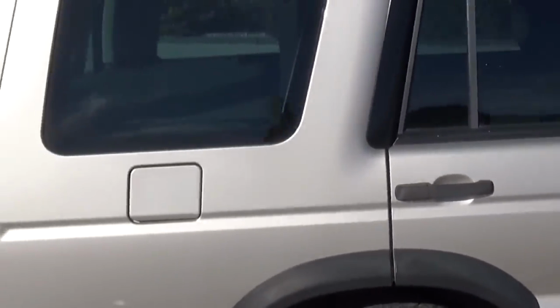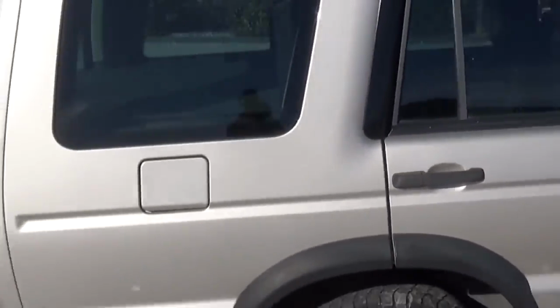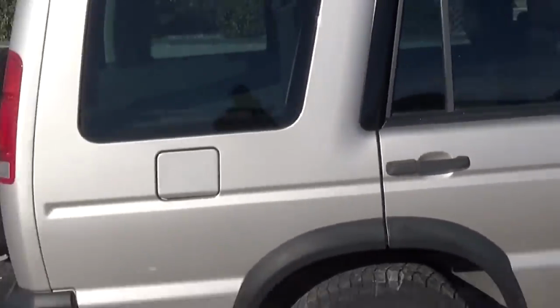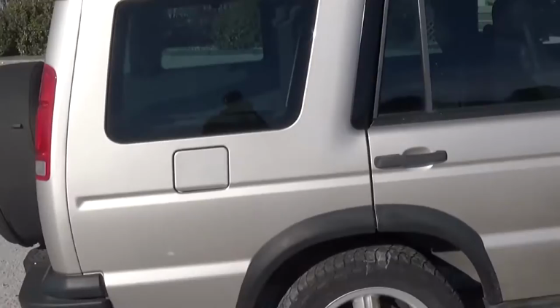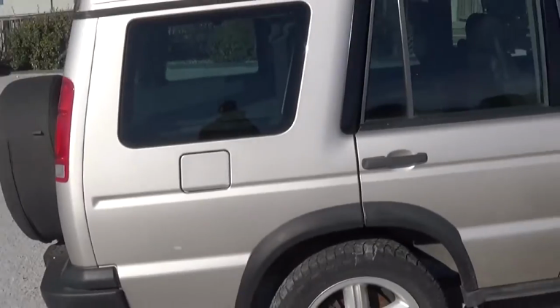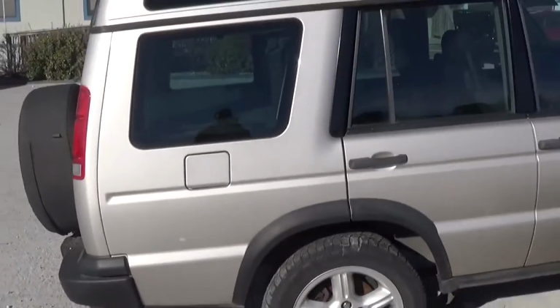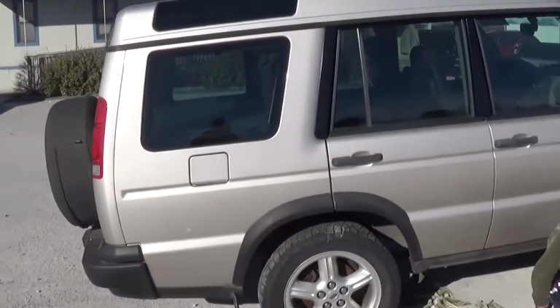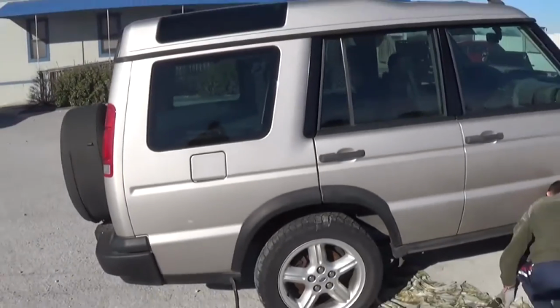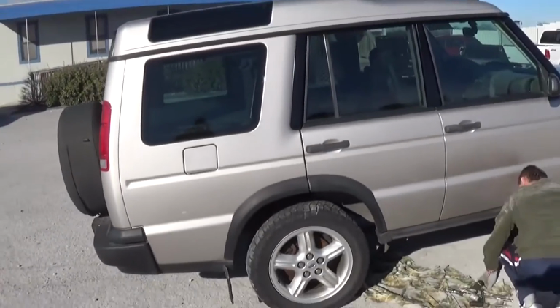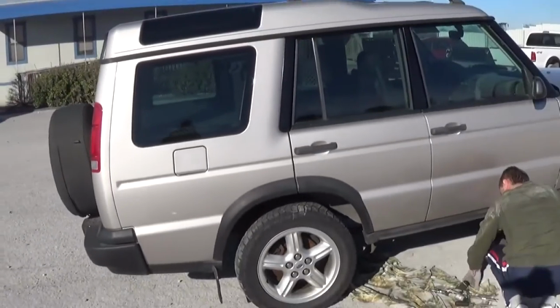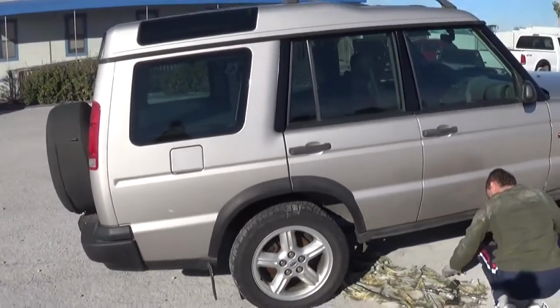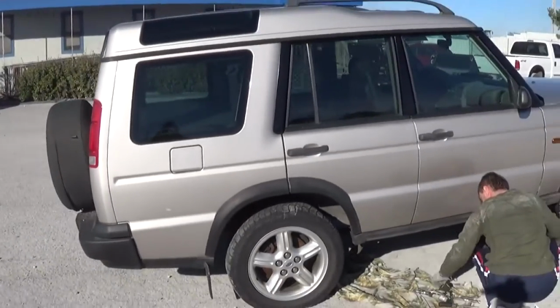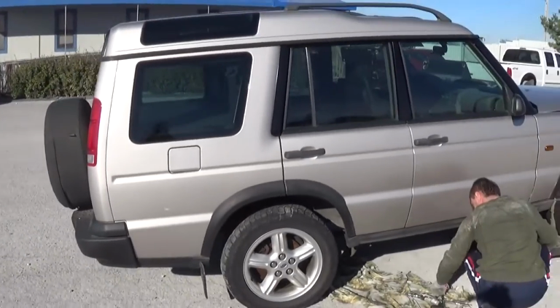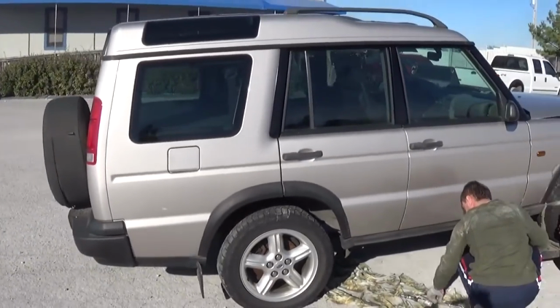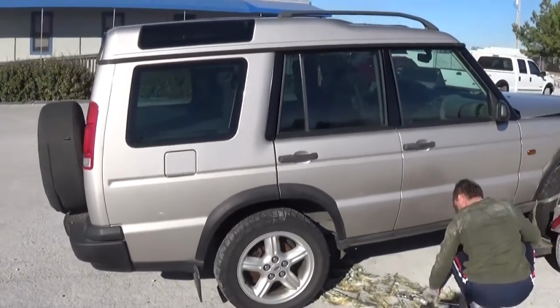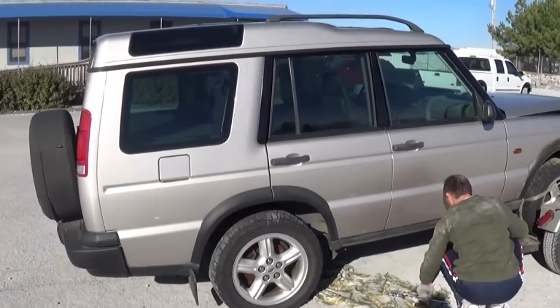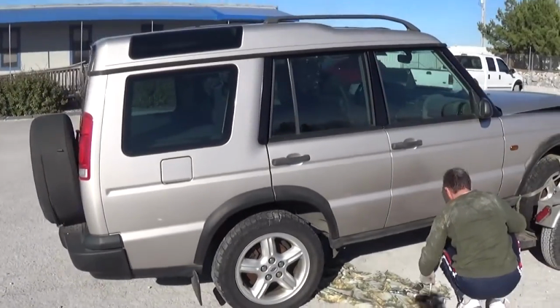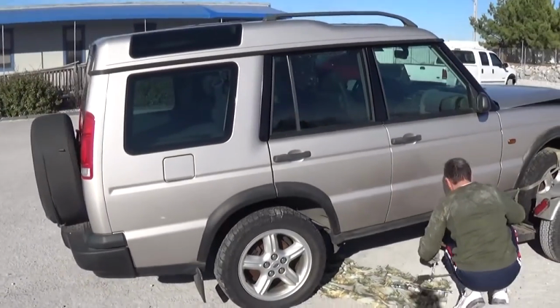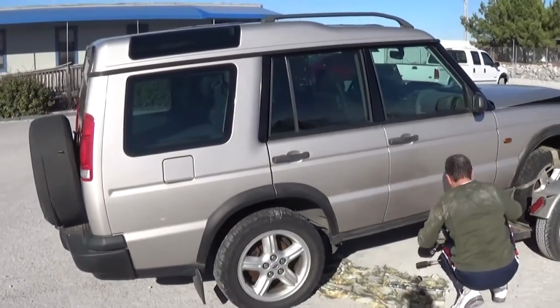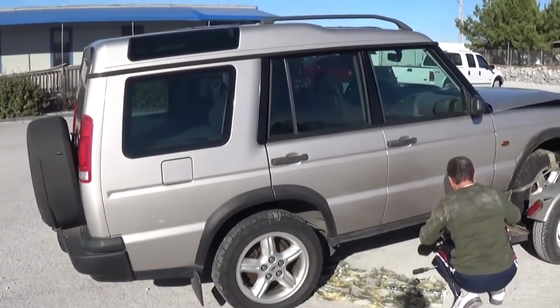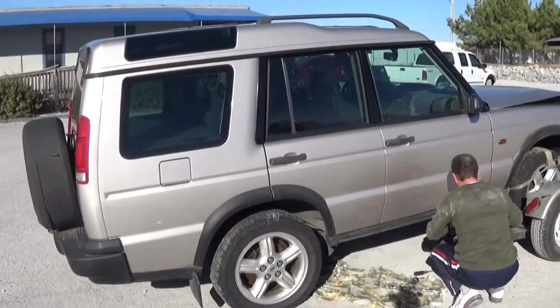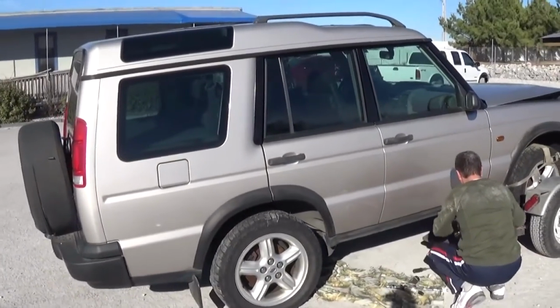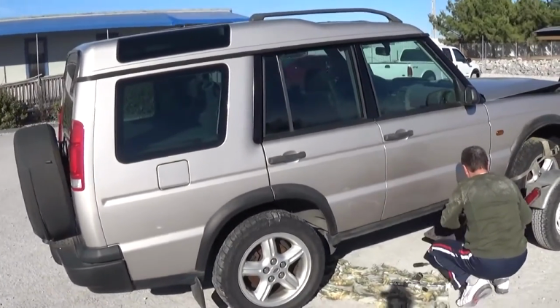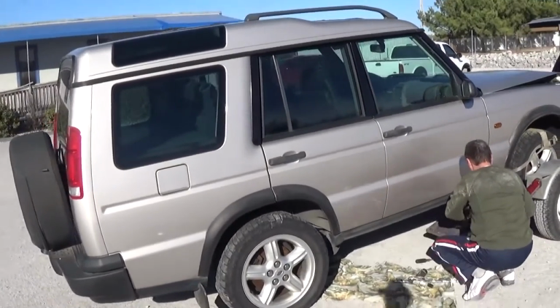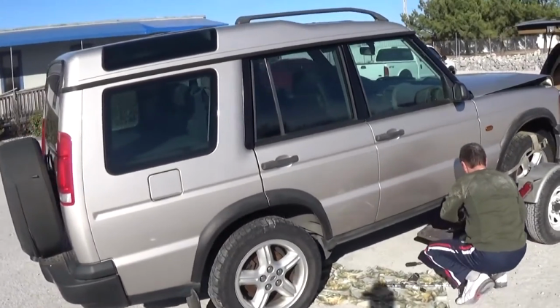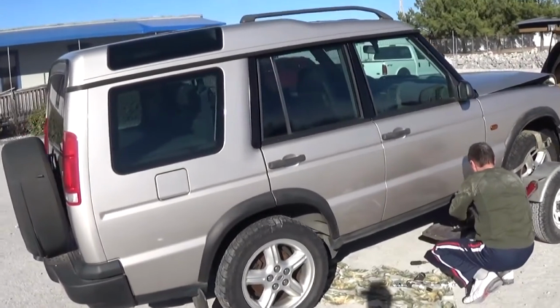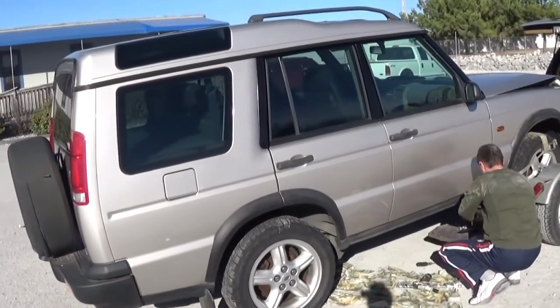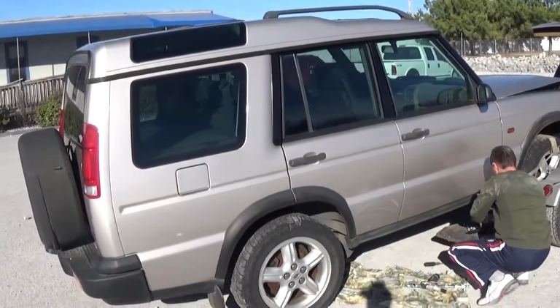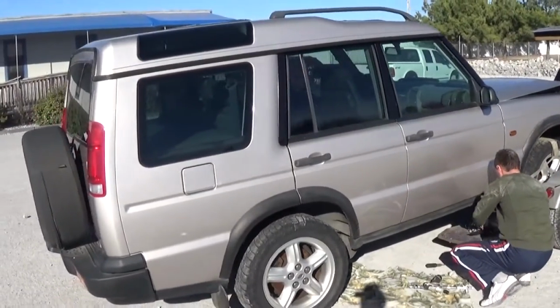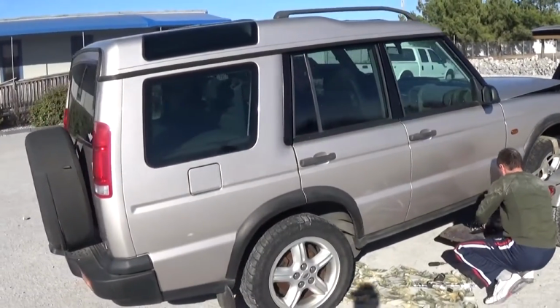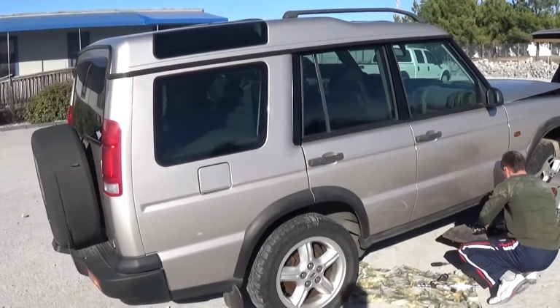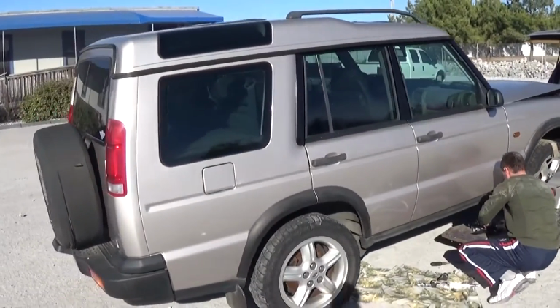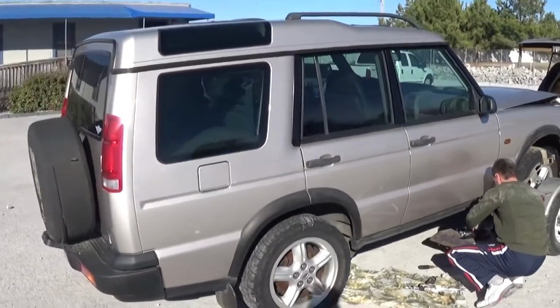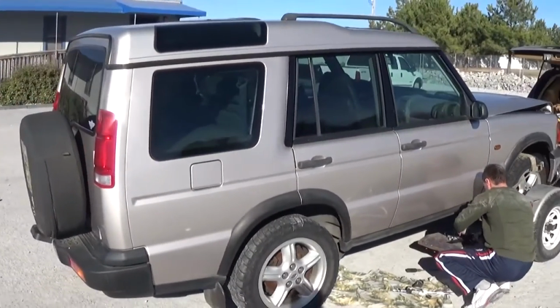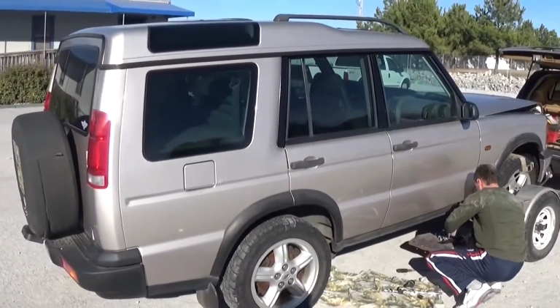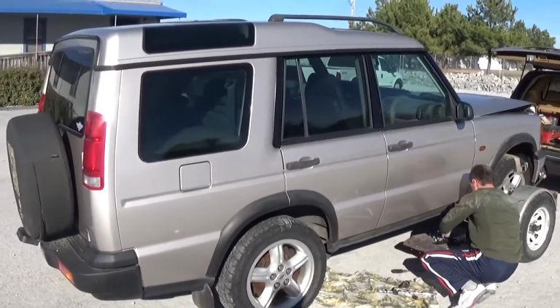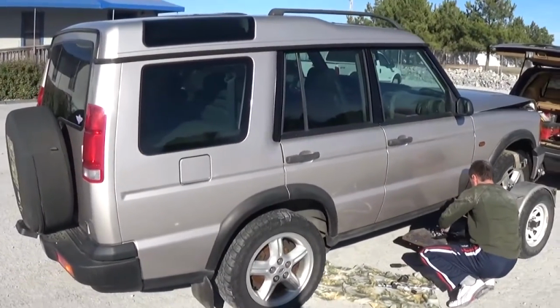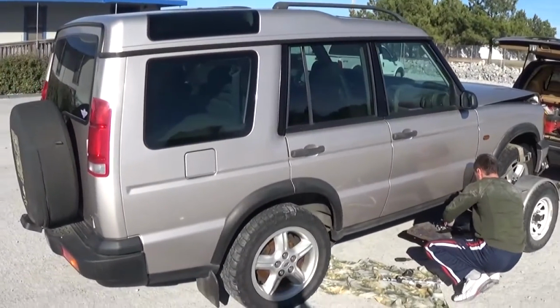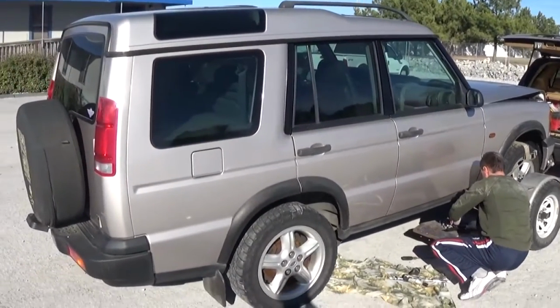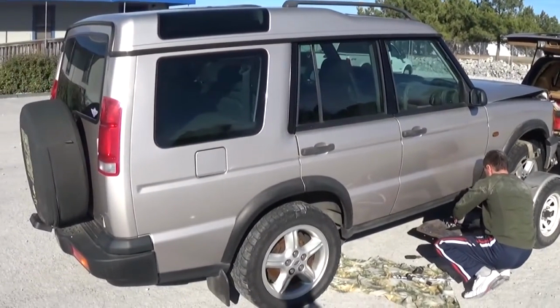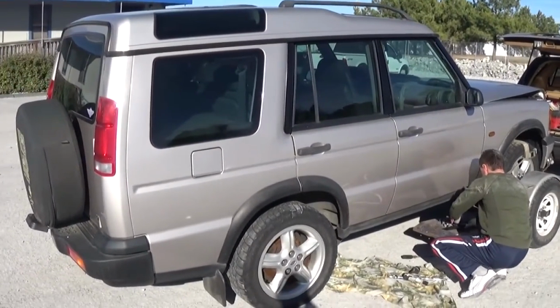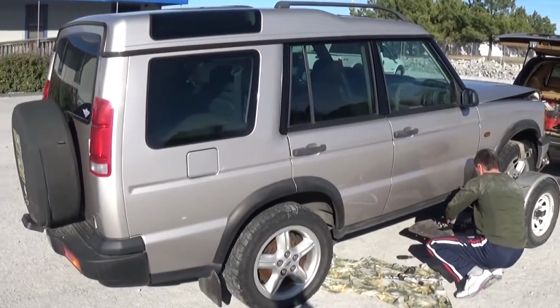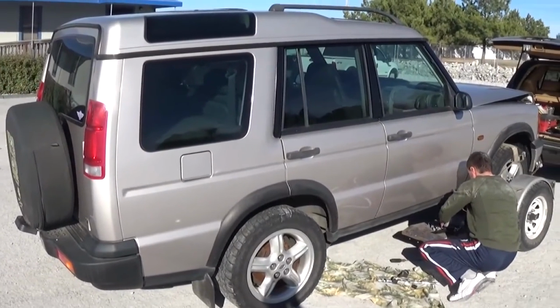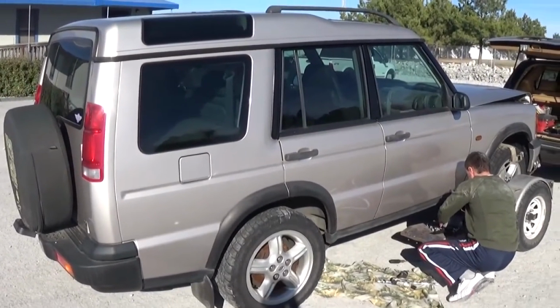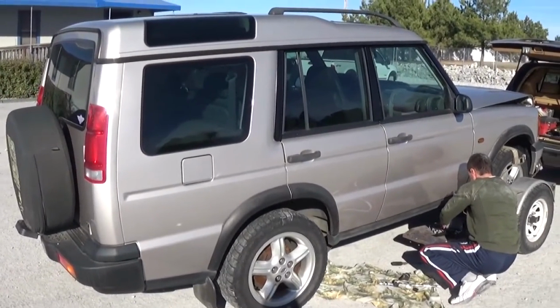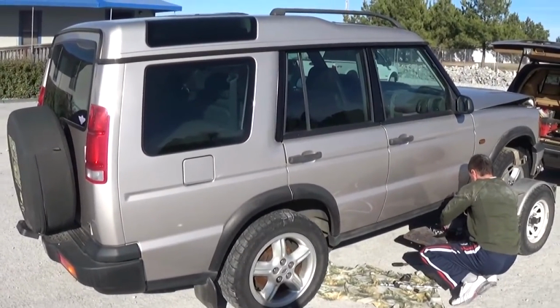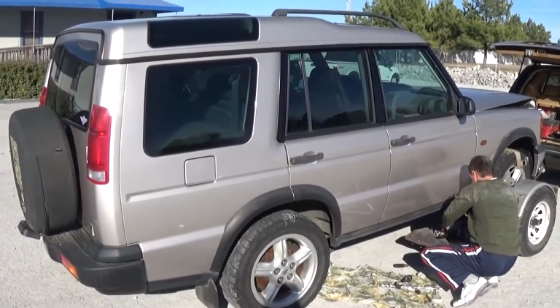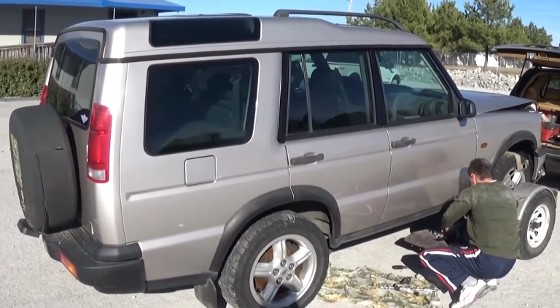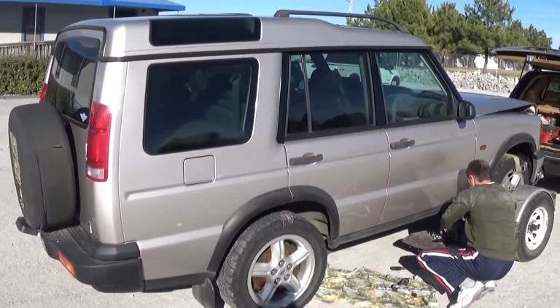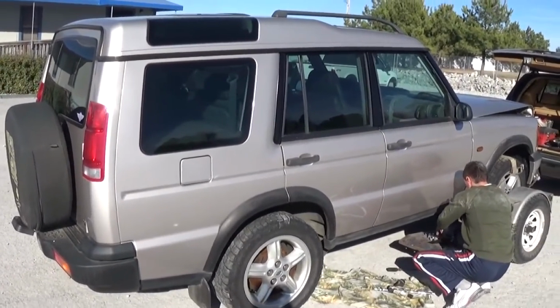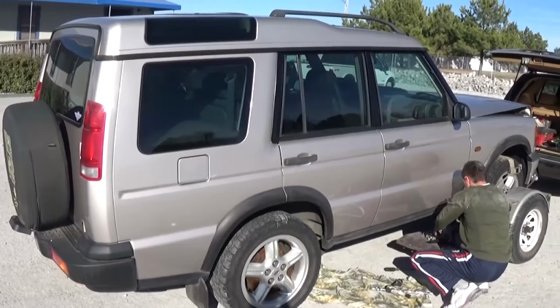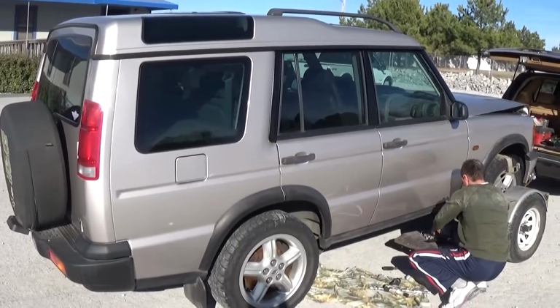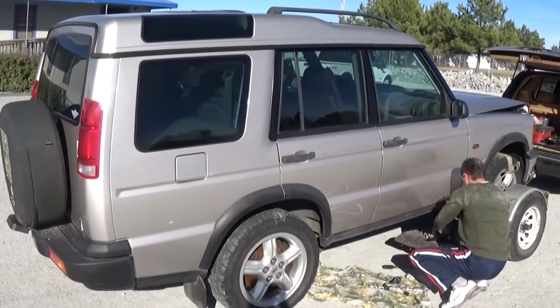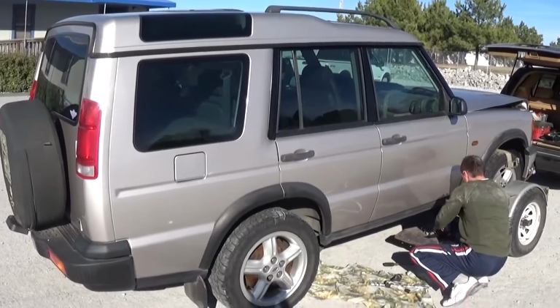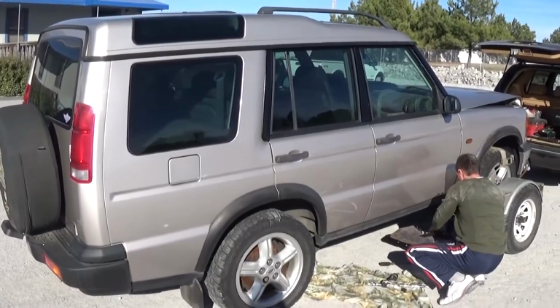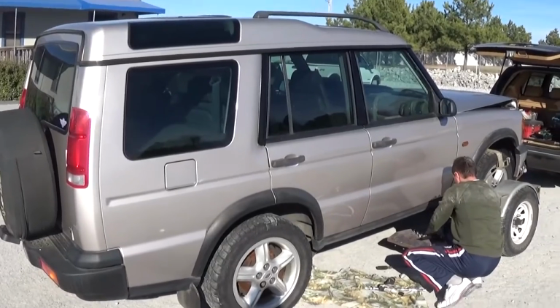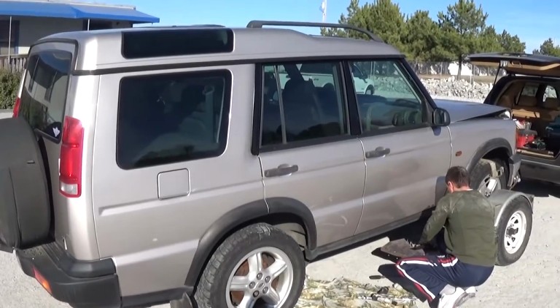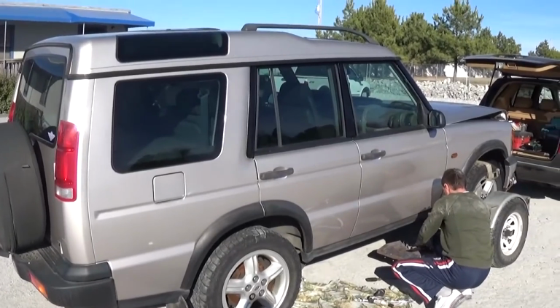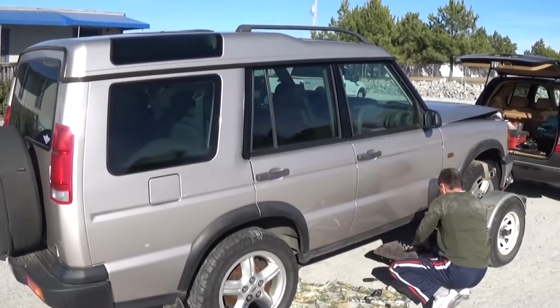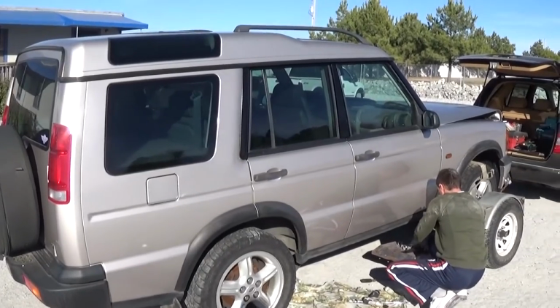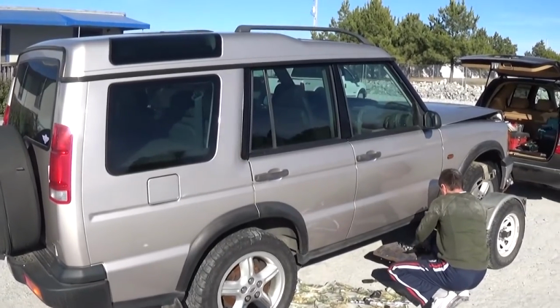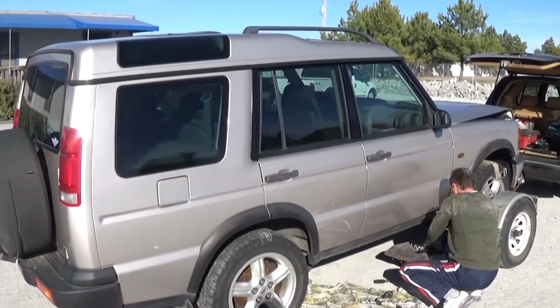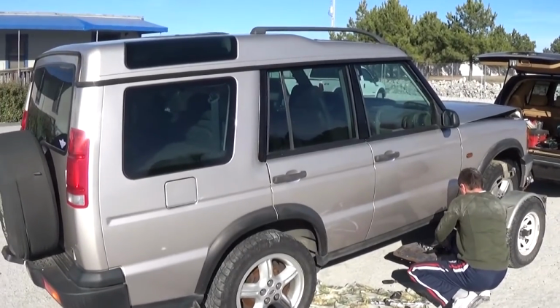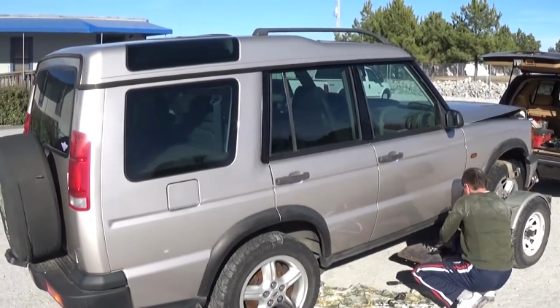It even has a third-row seat — it's a pretty sweet deal for $725, even though it needs quite a bit of body work.